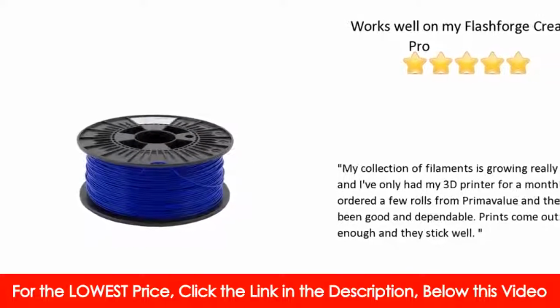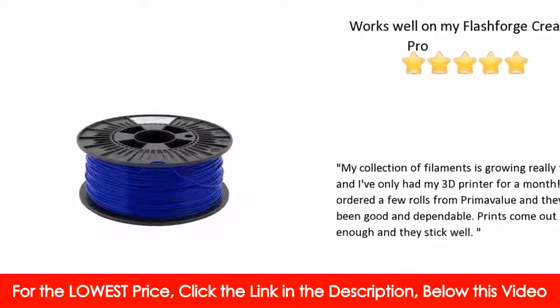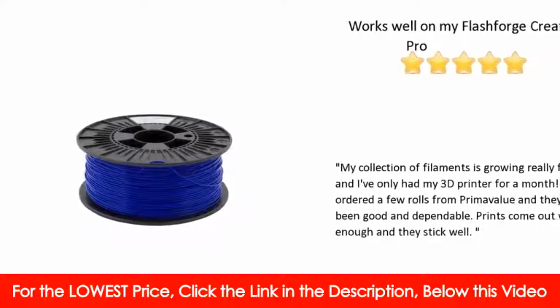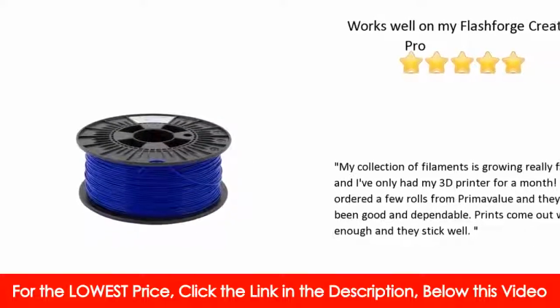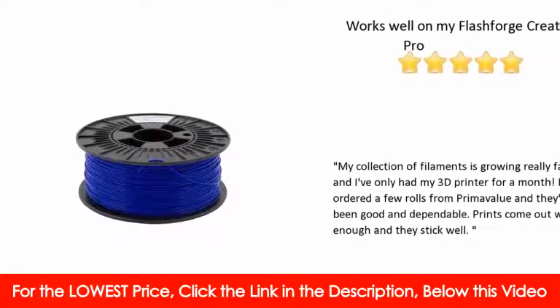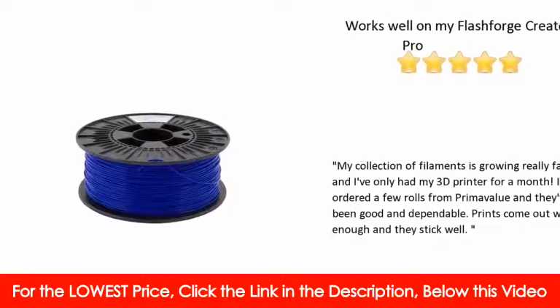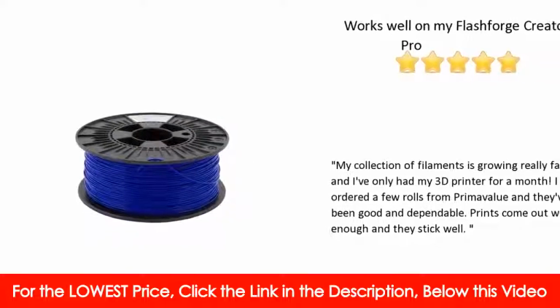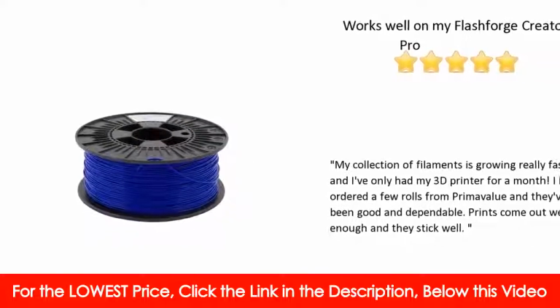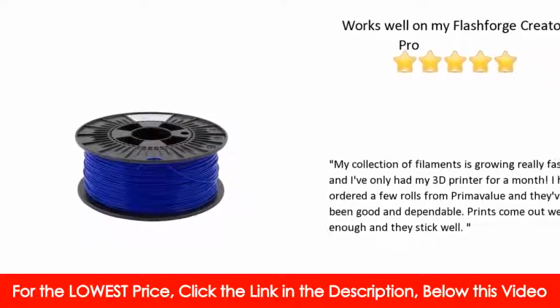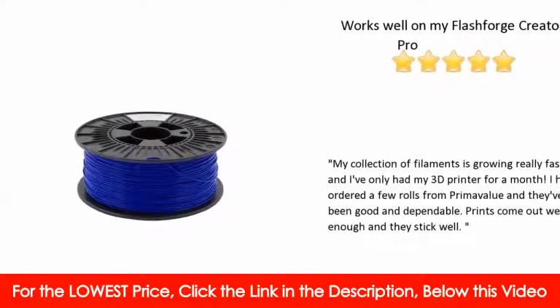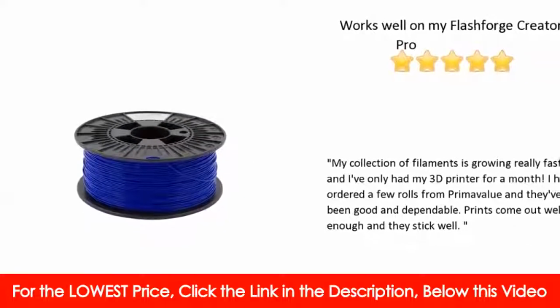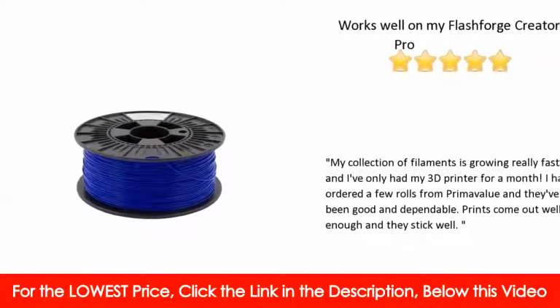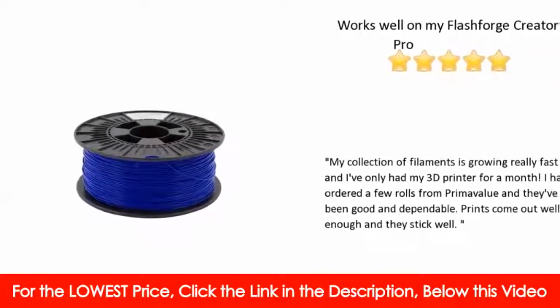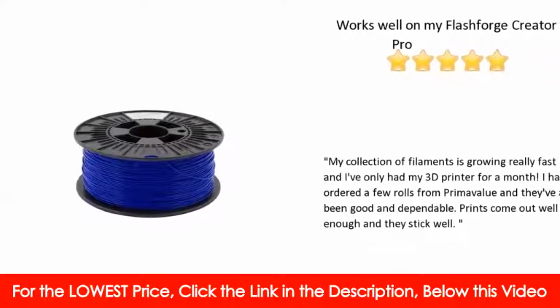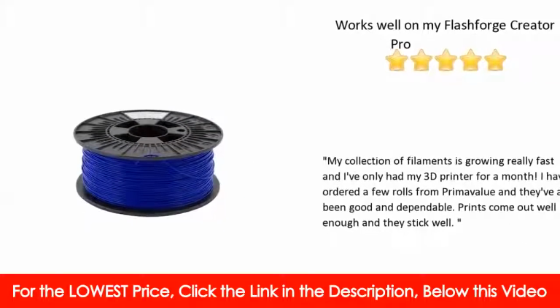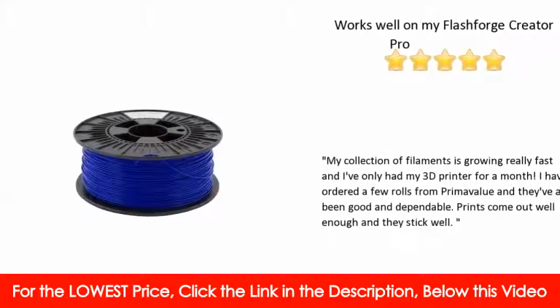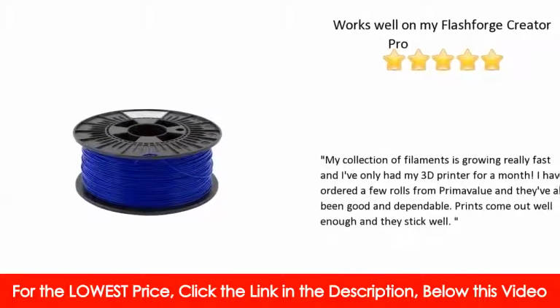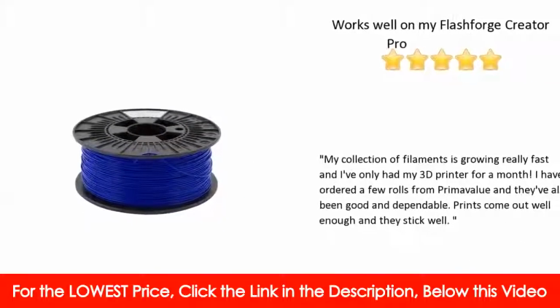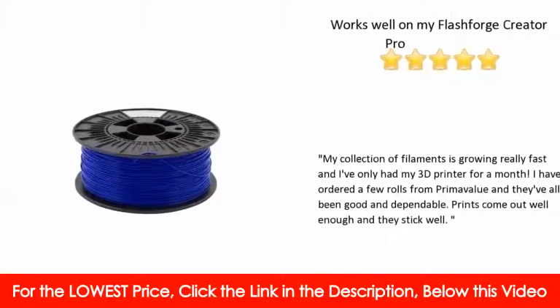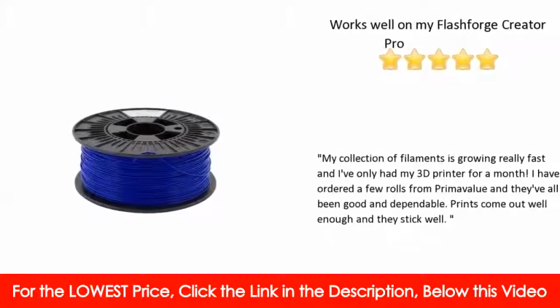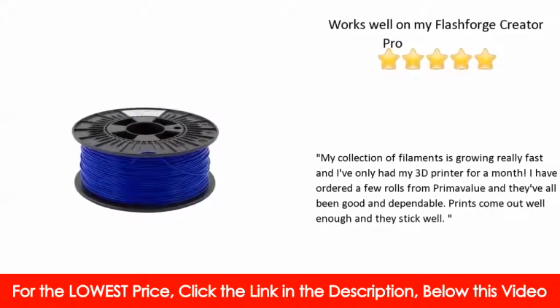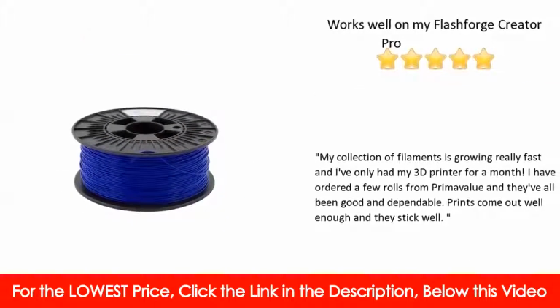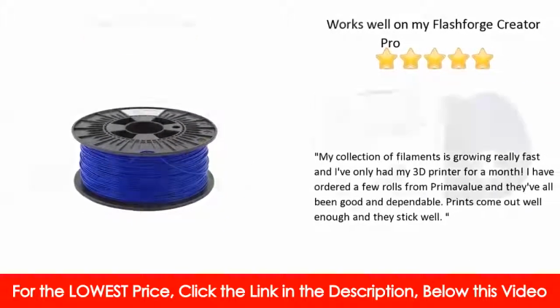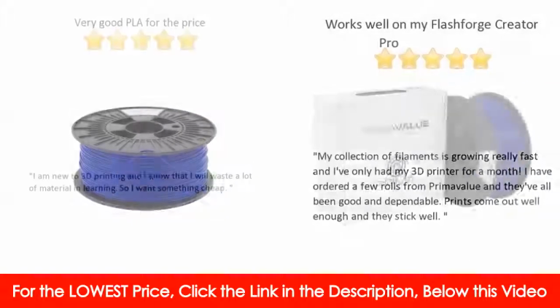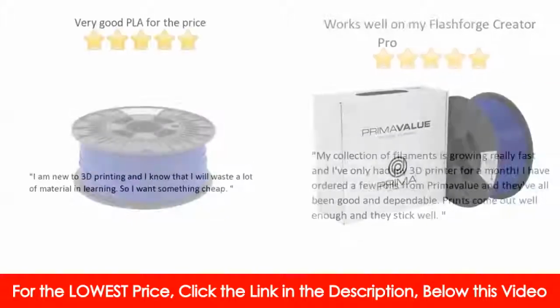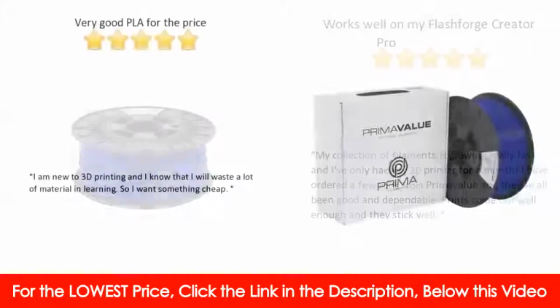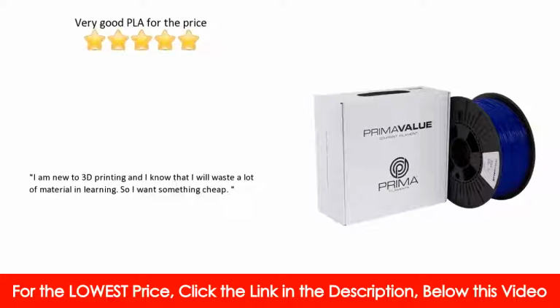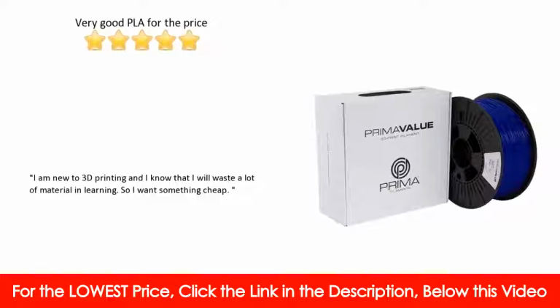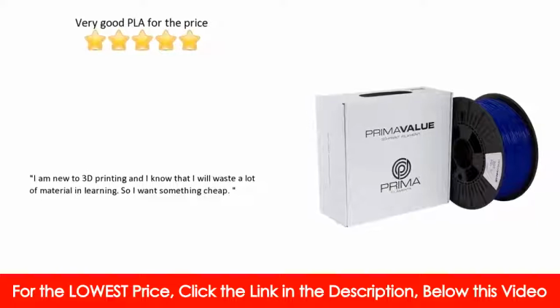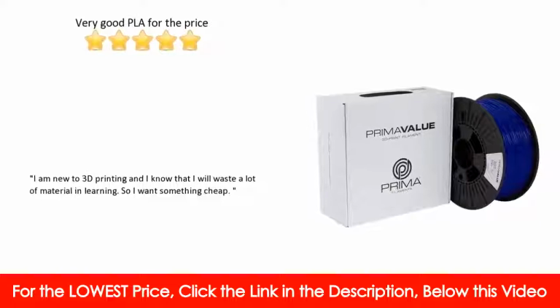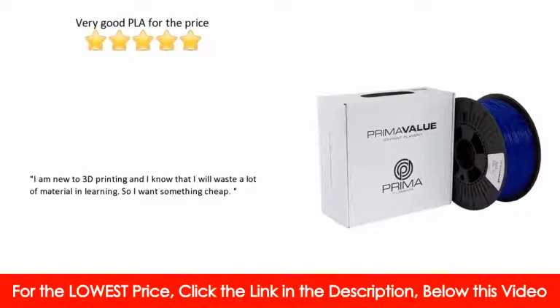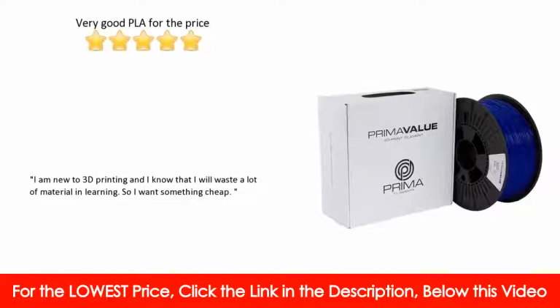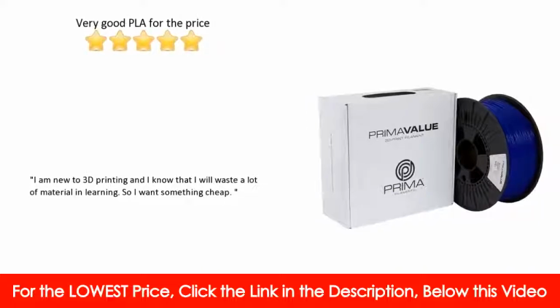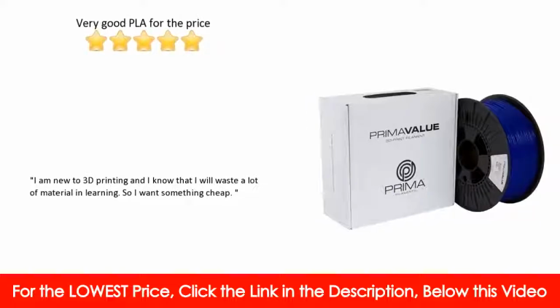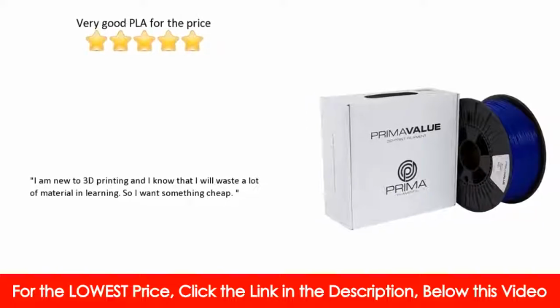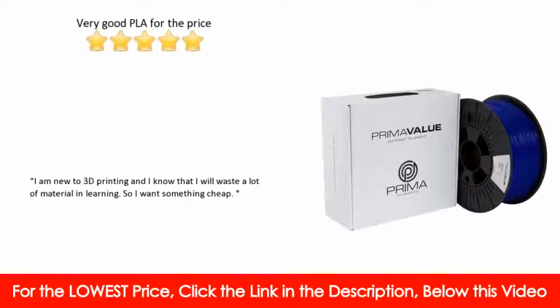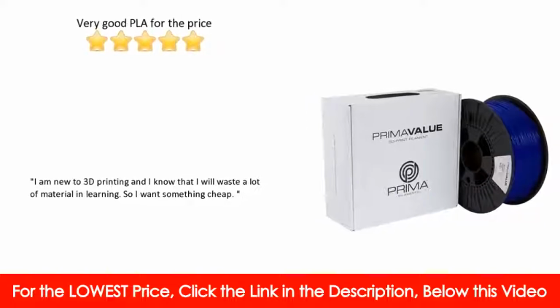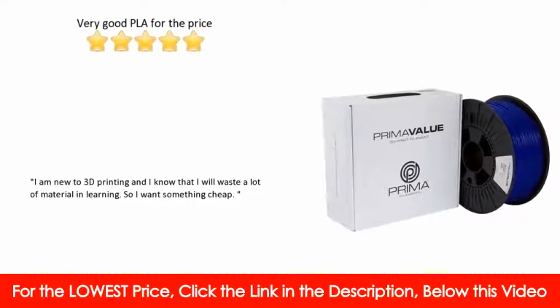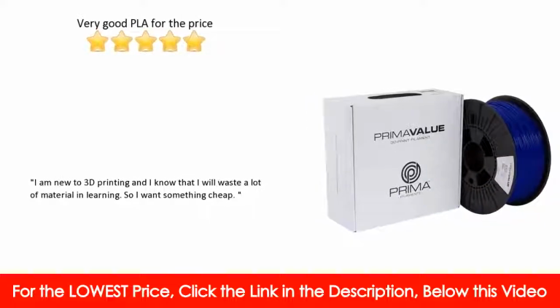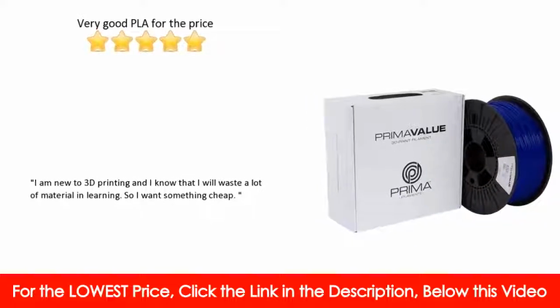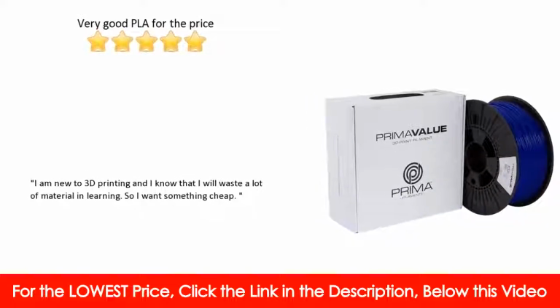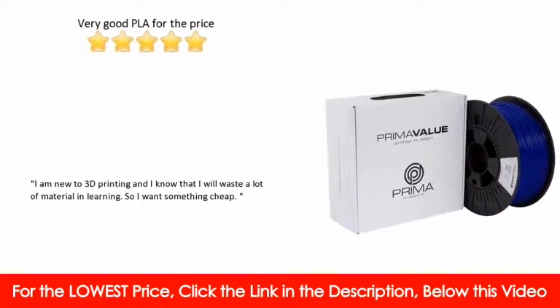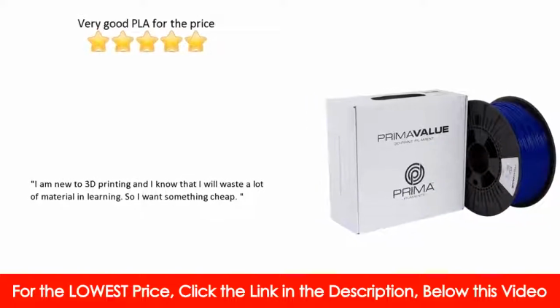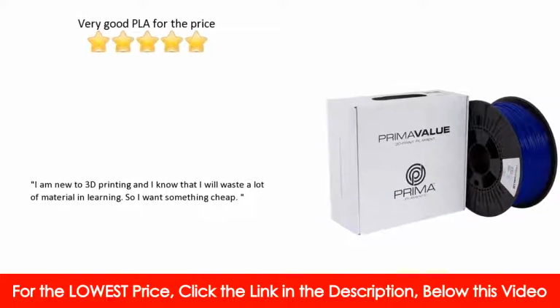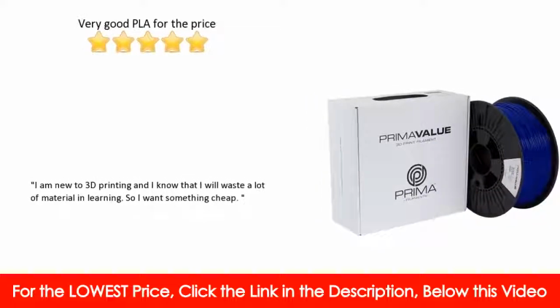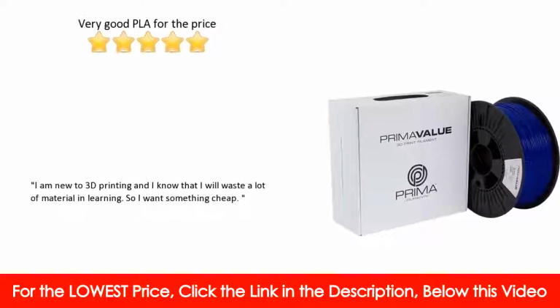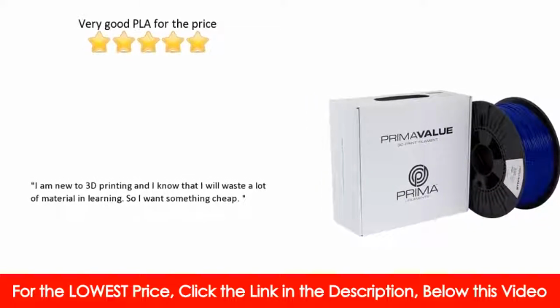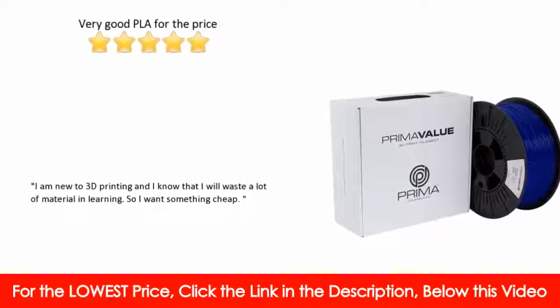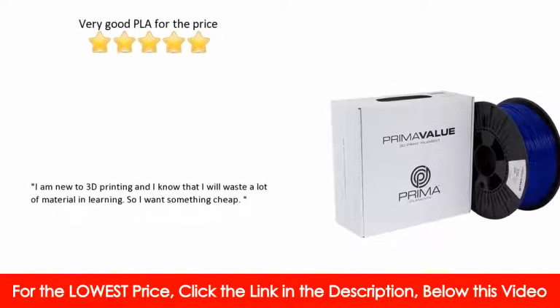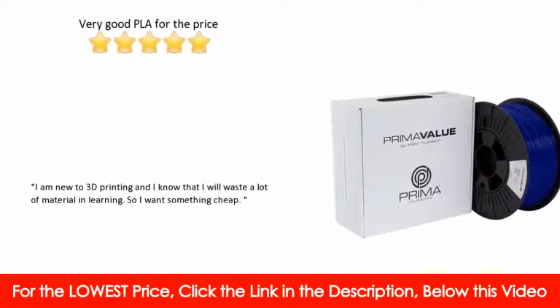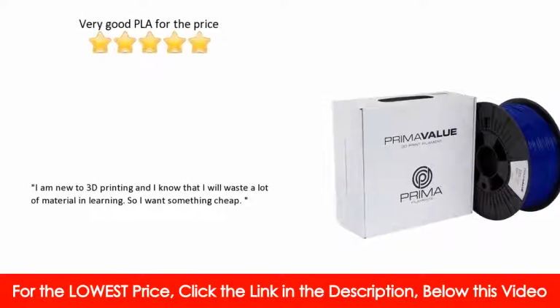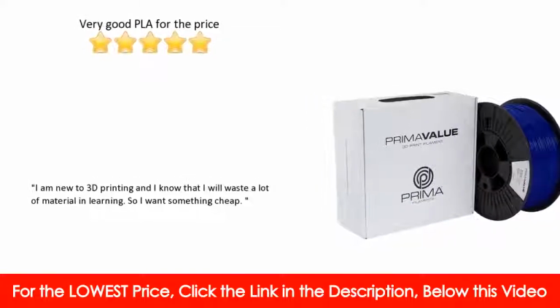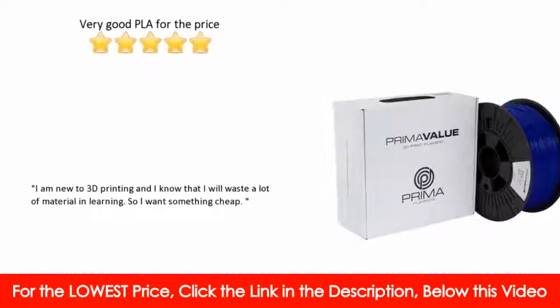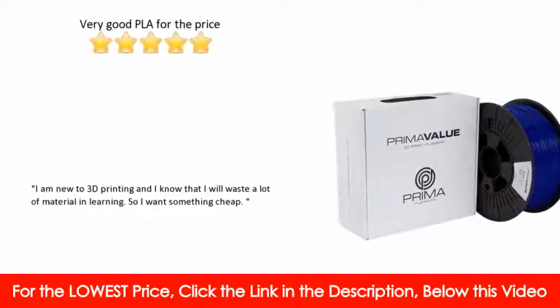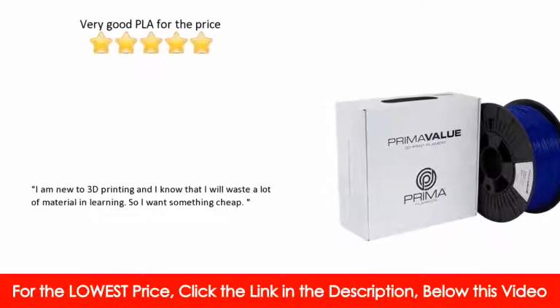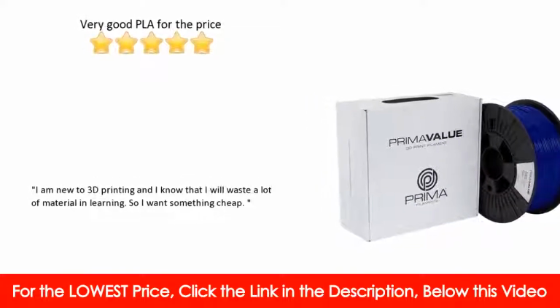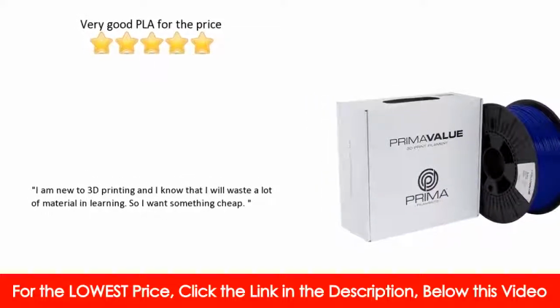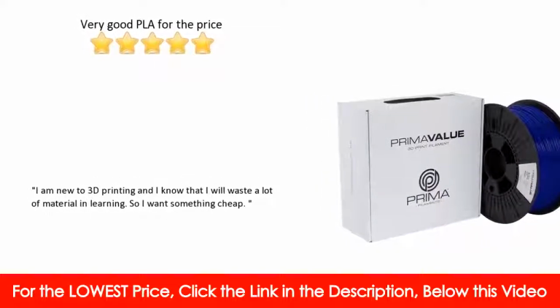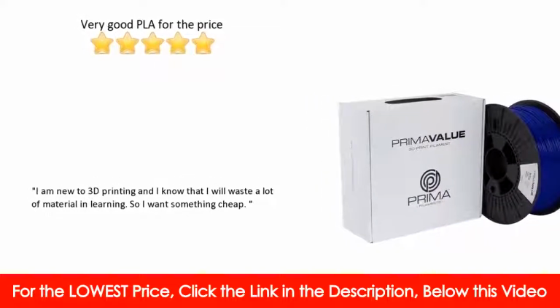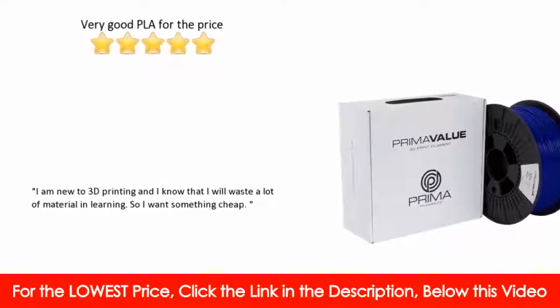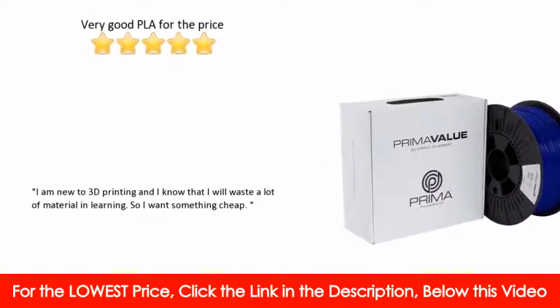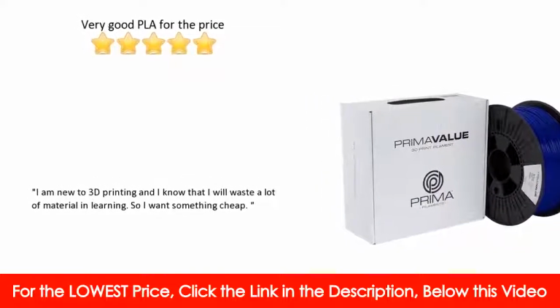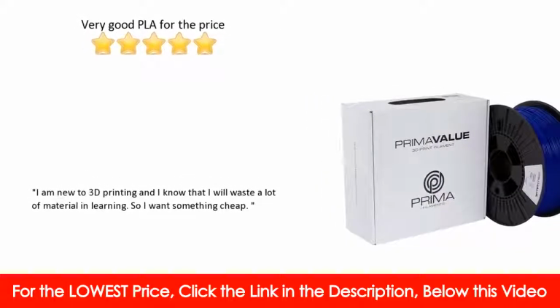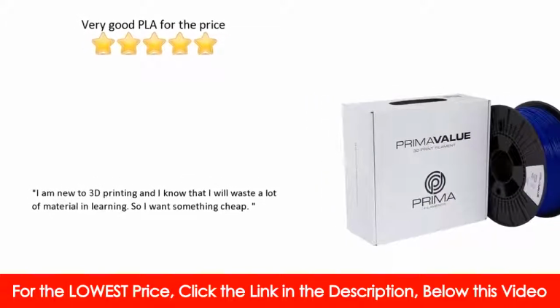No heated platform is required. PrimaValue has very smooth flow characteristics.